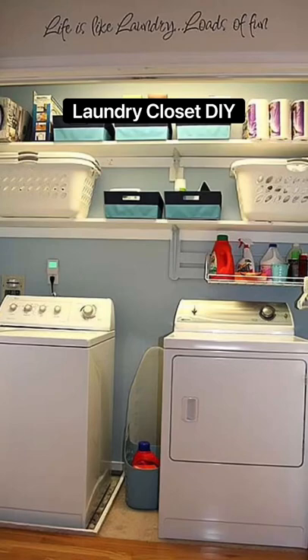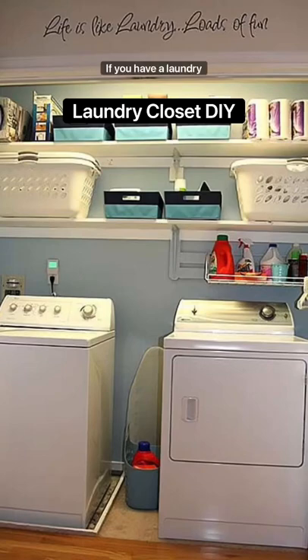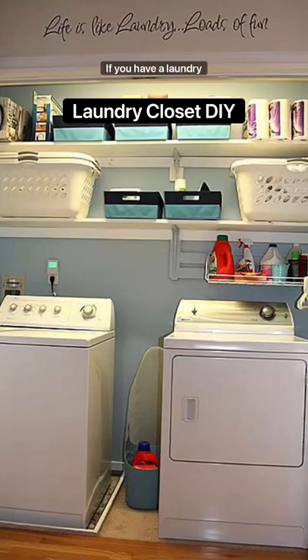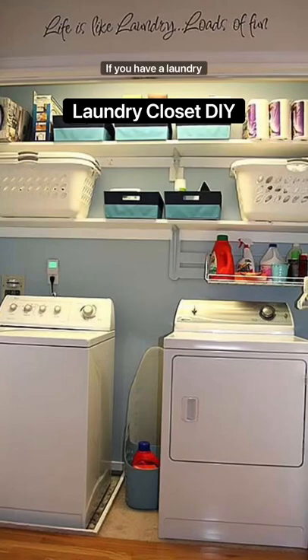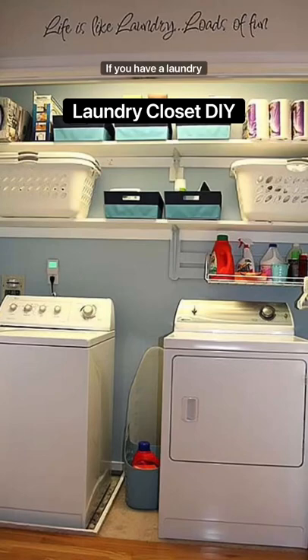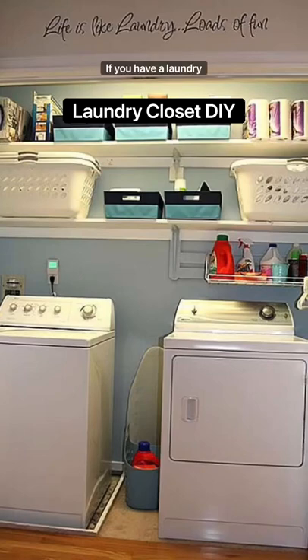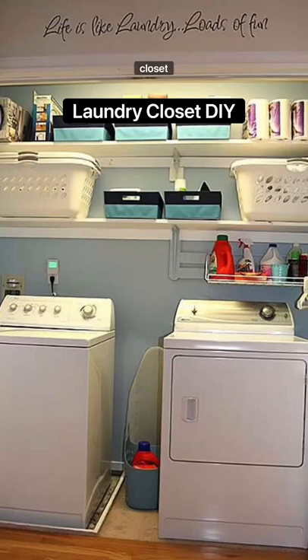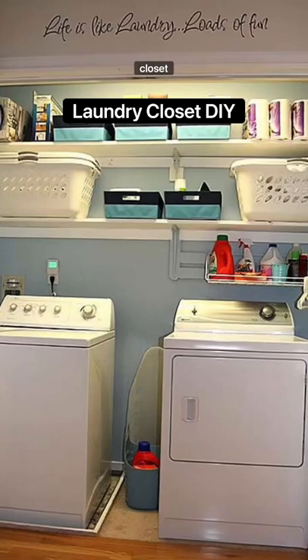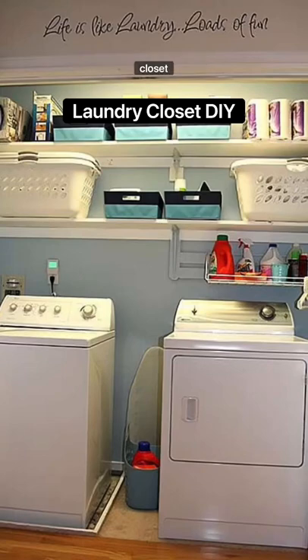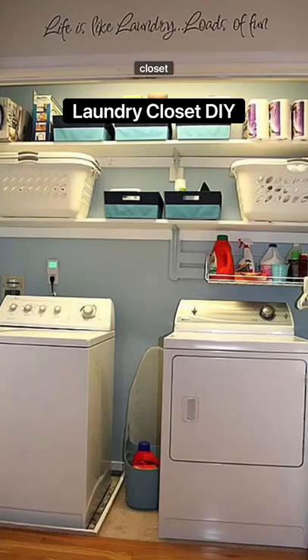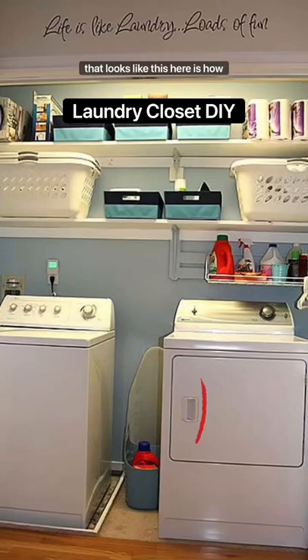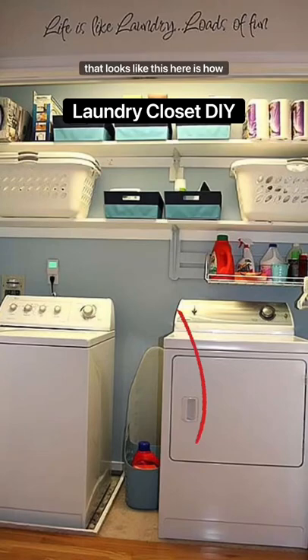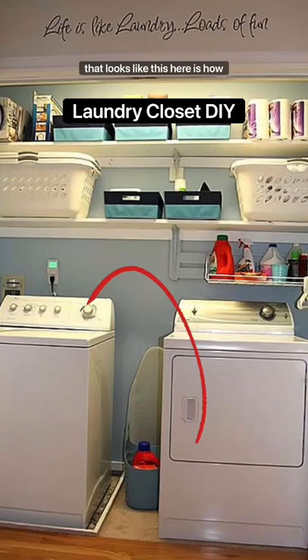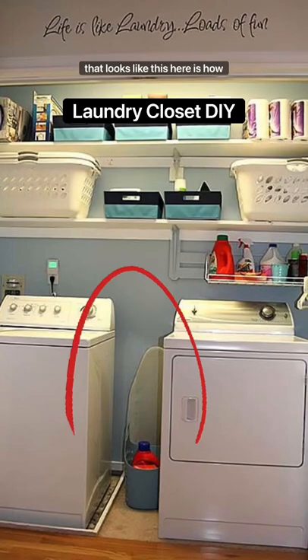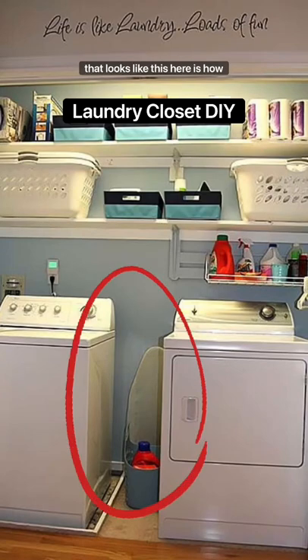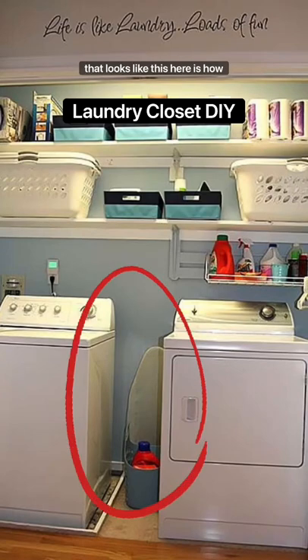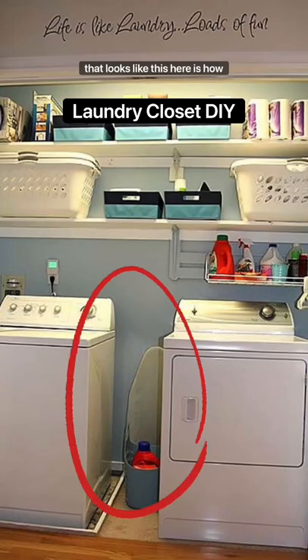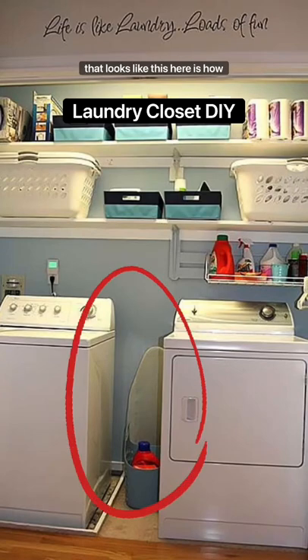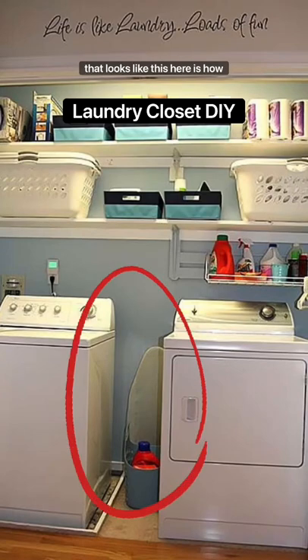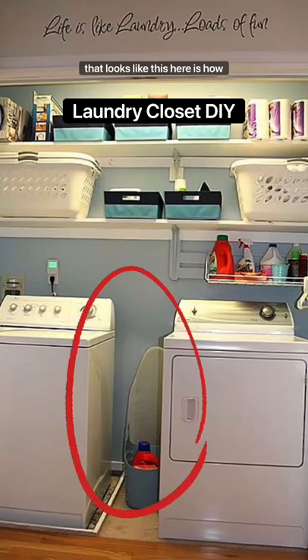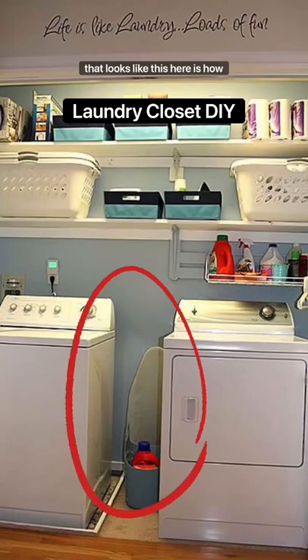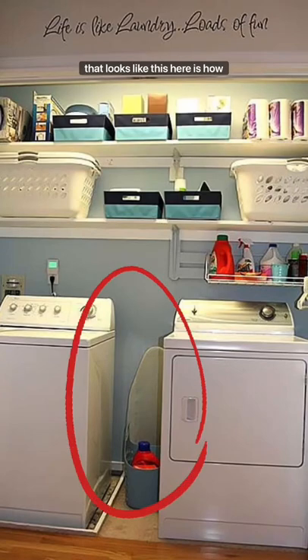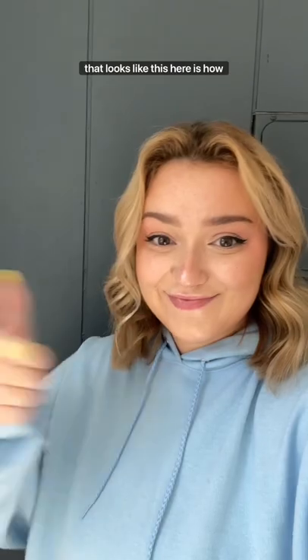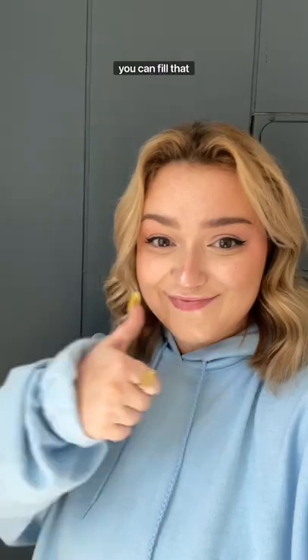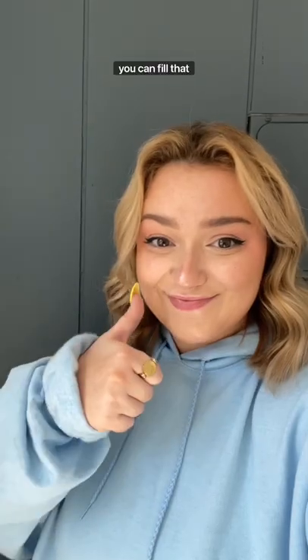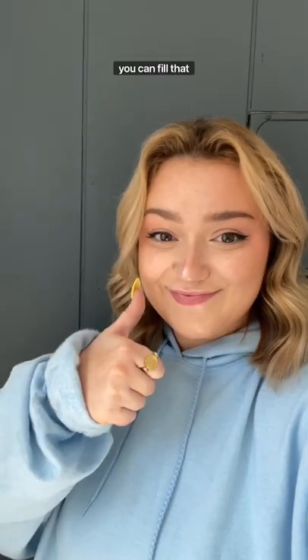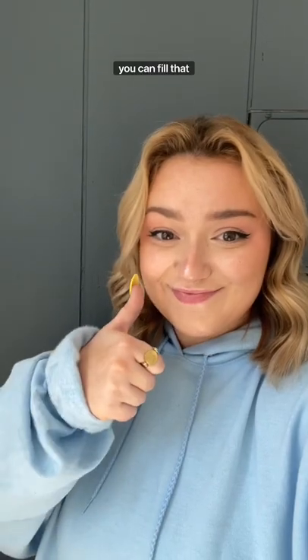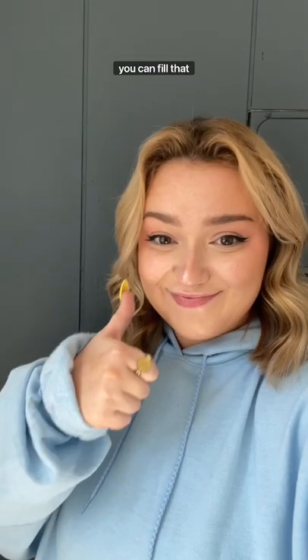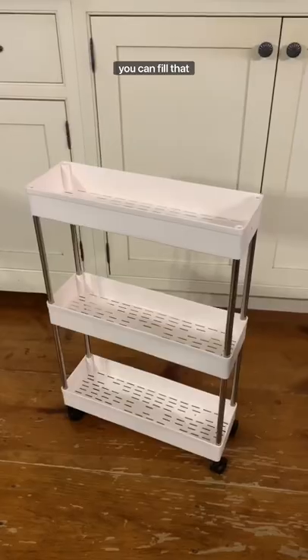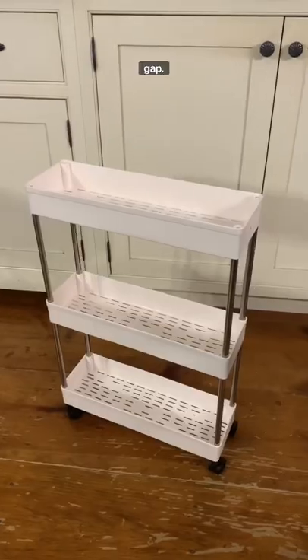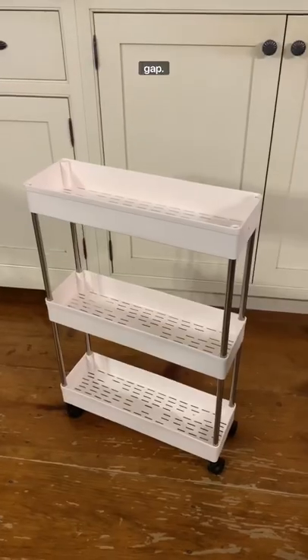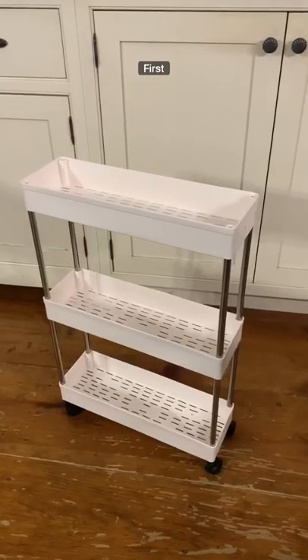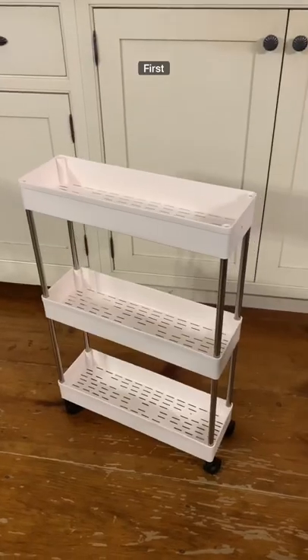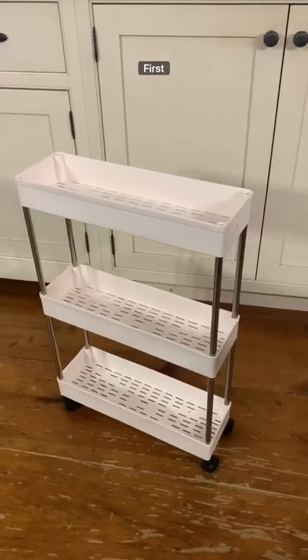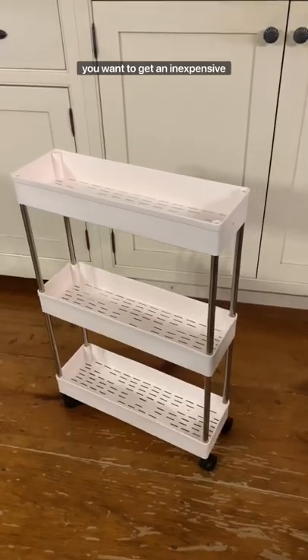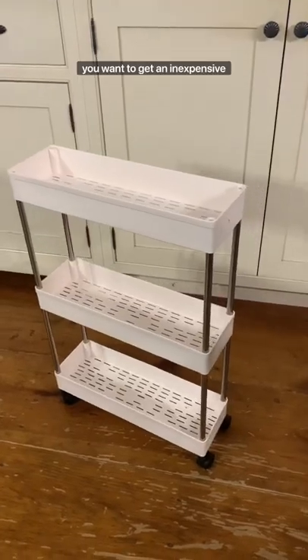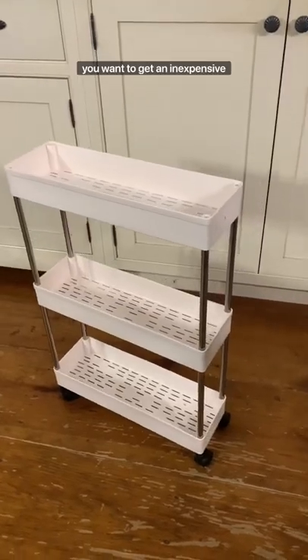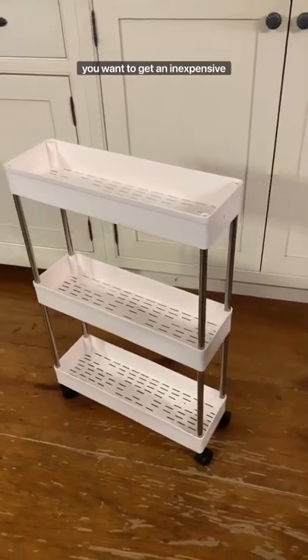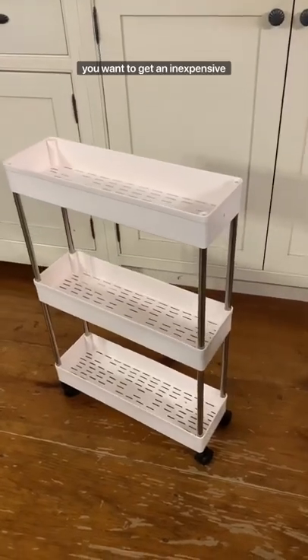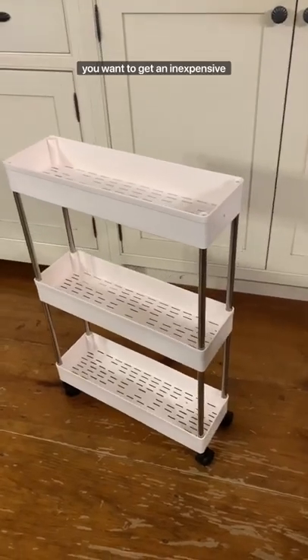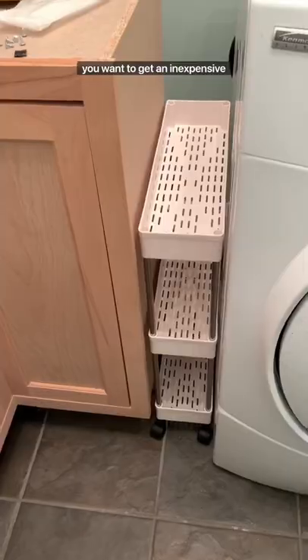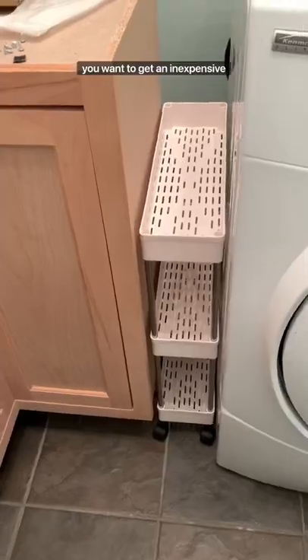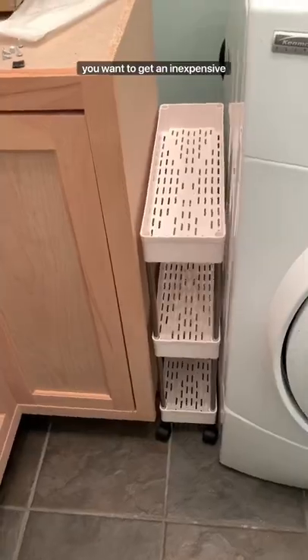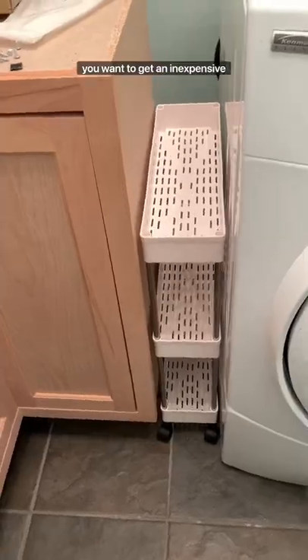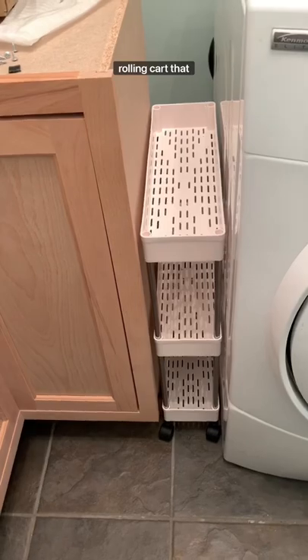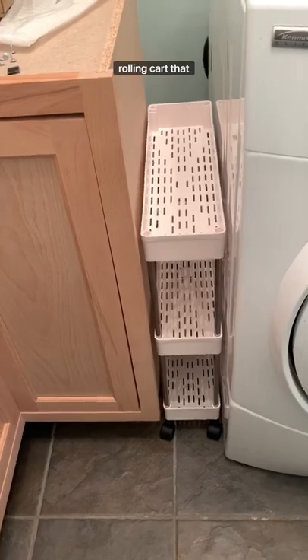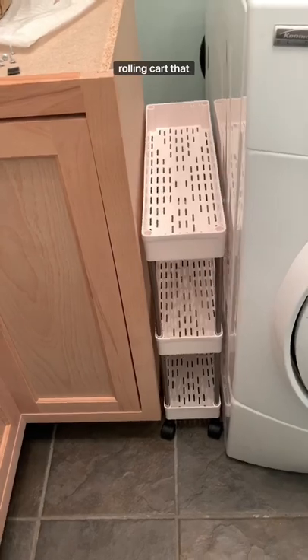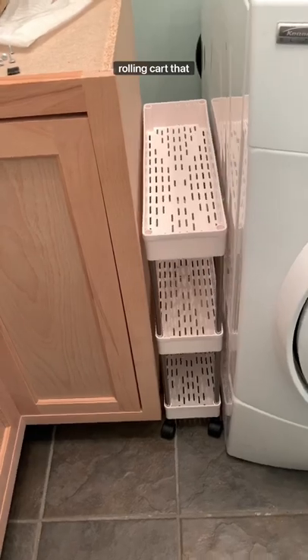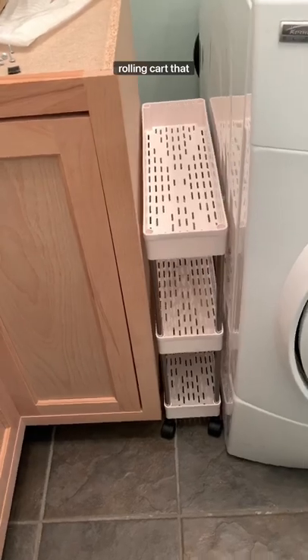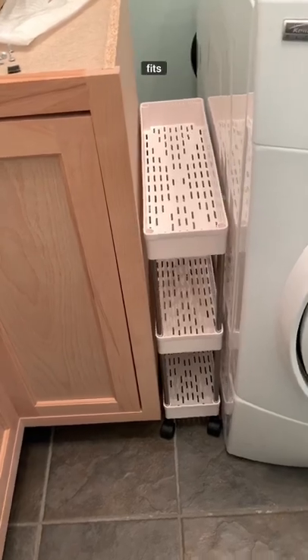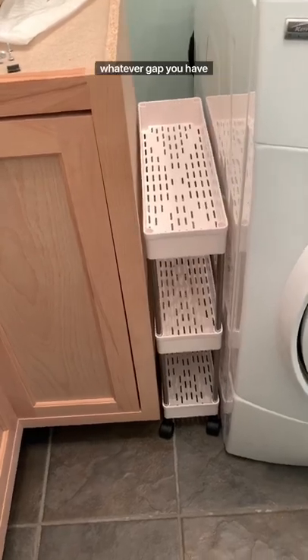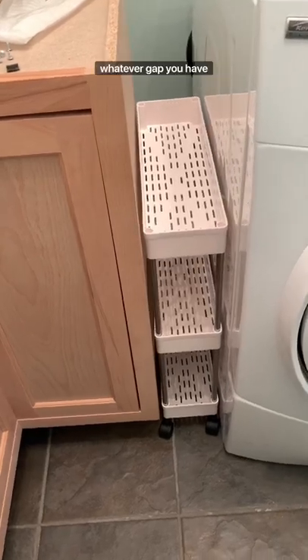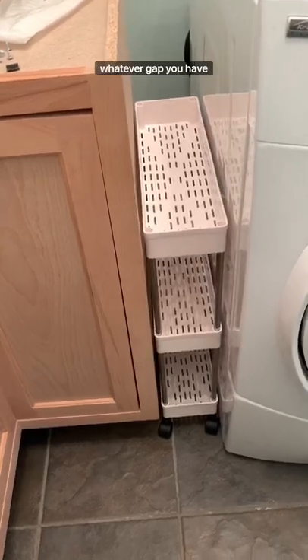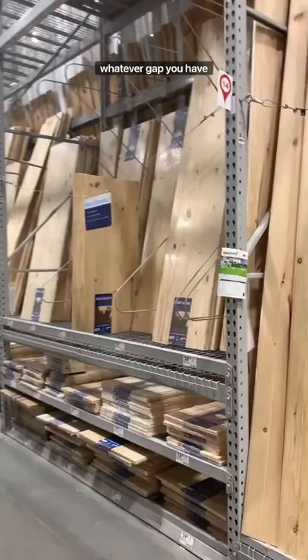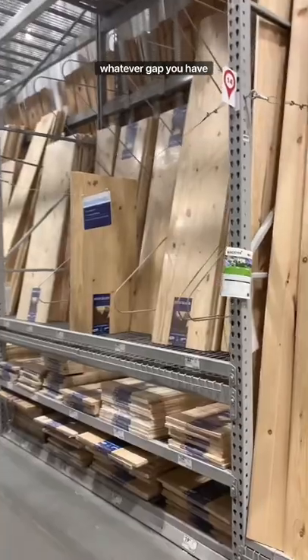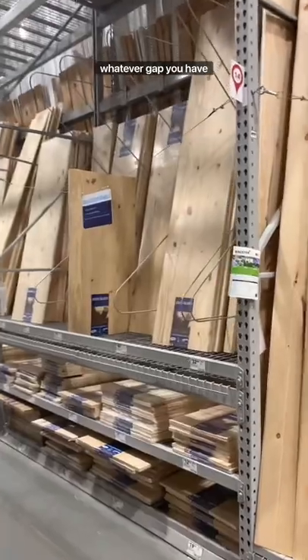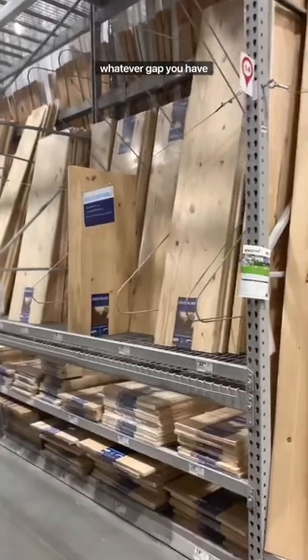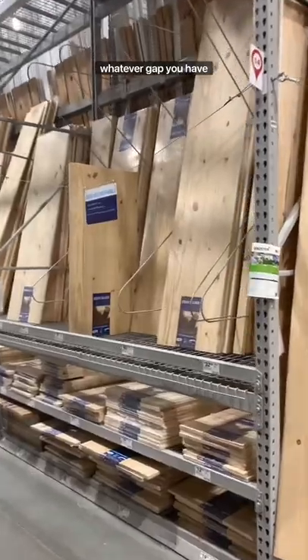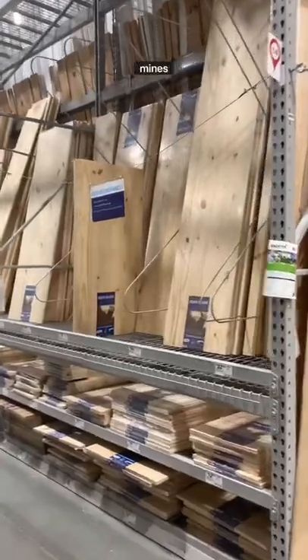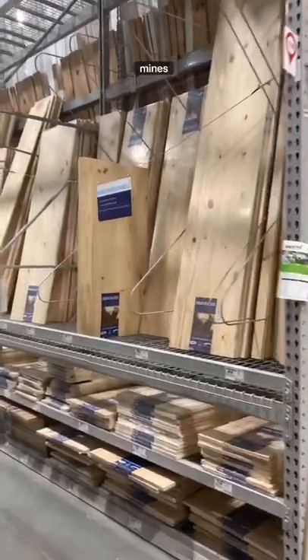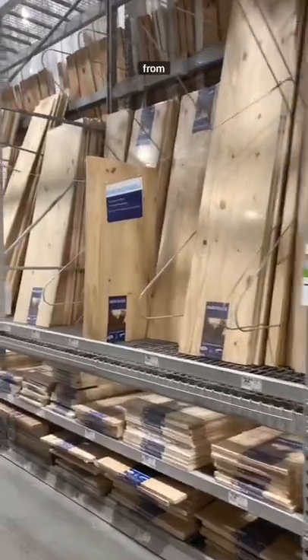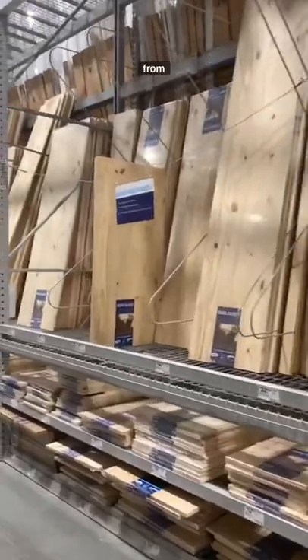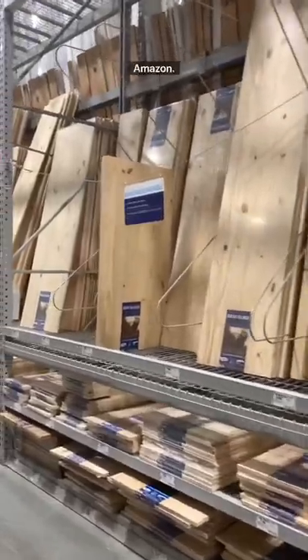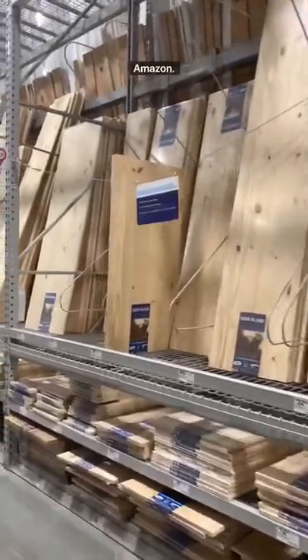If you have a laundry closet that looks like this, here's how you can fill that gap. First, you want to get an inexpensive rolling cart that fits whatever gap you have — mine's from Amazon.